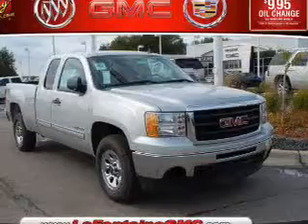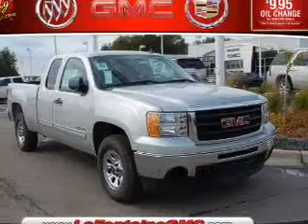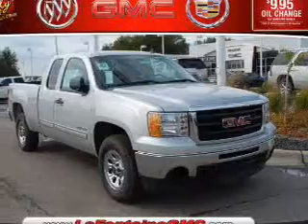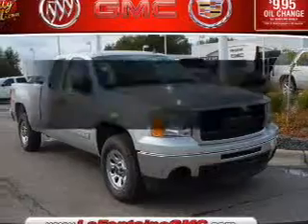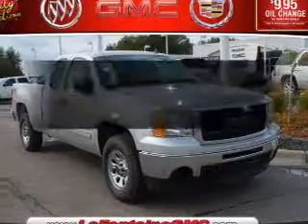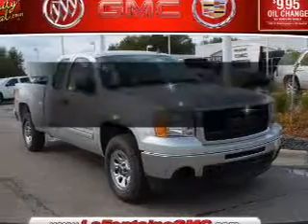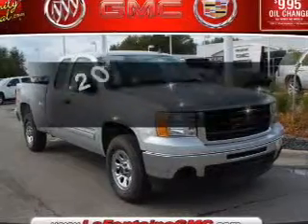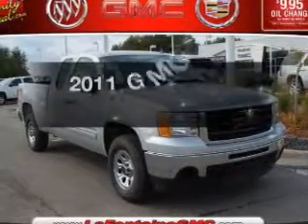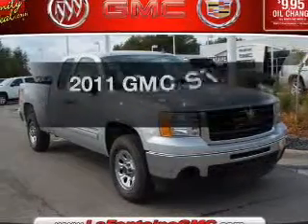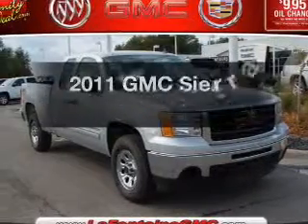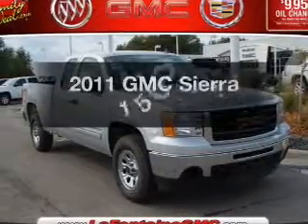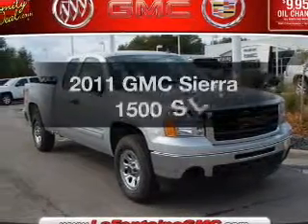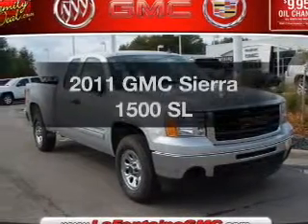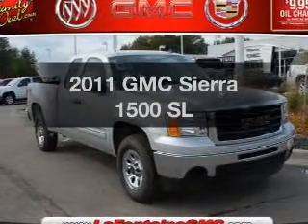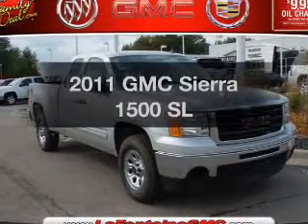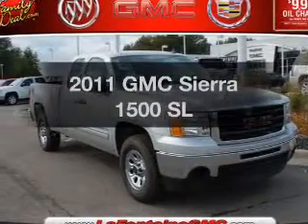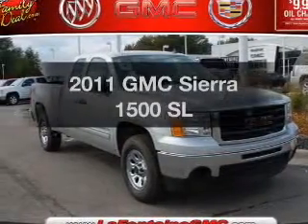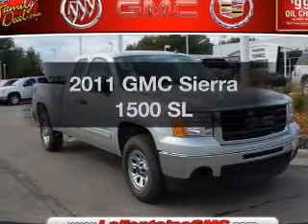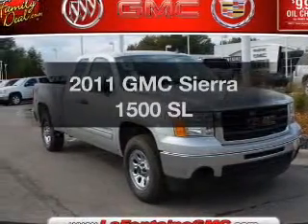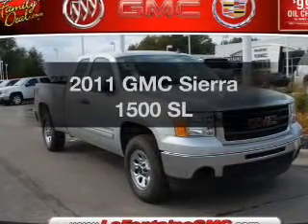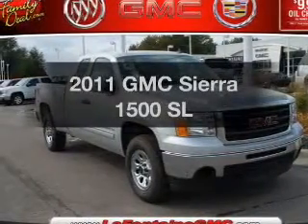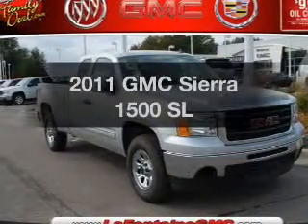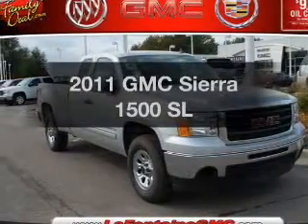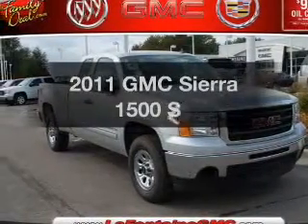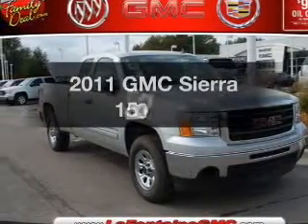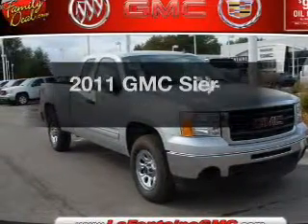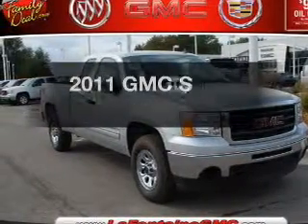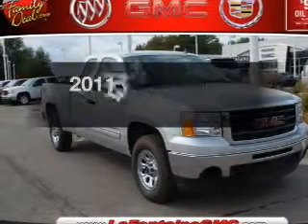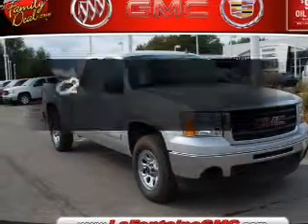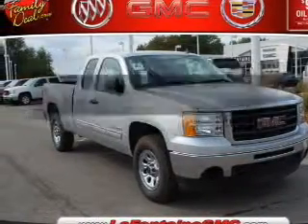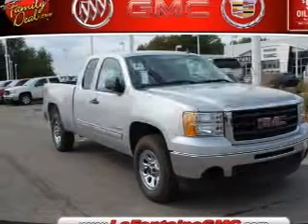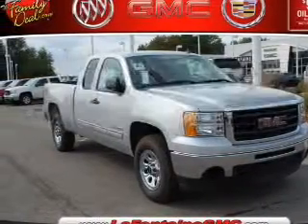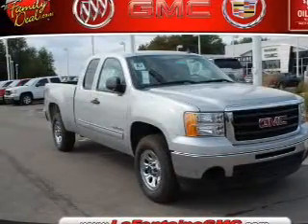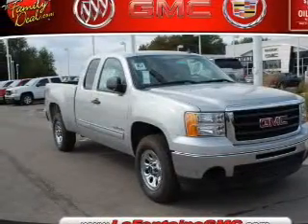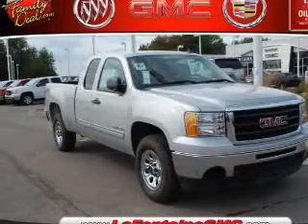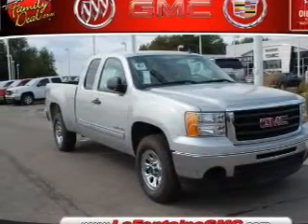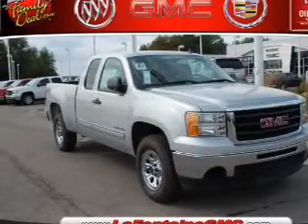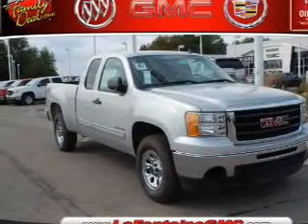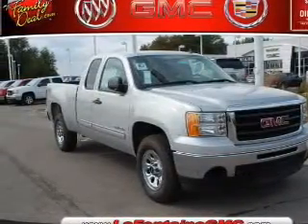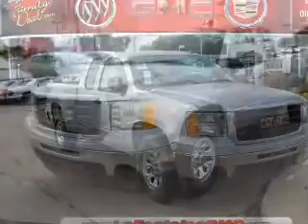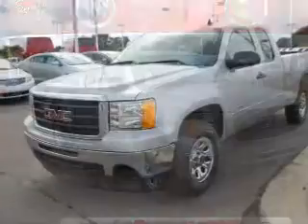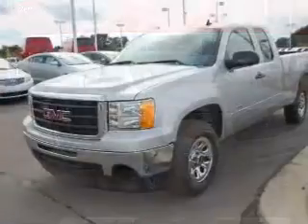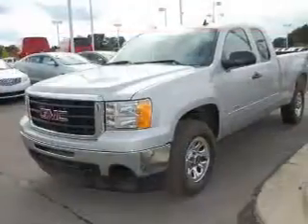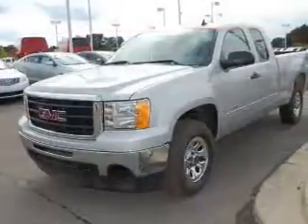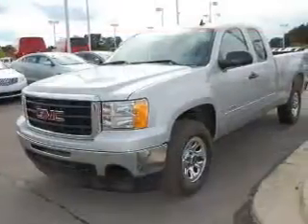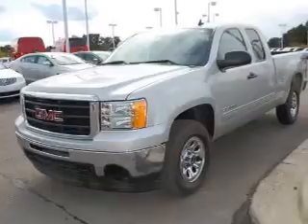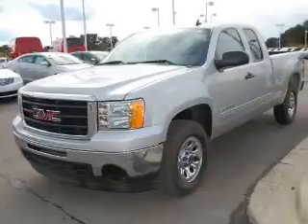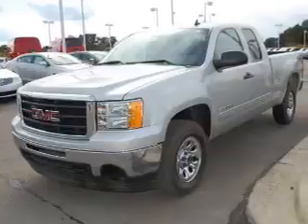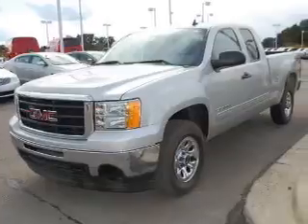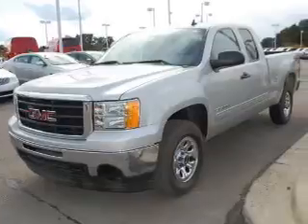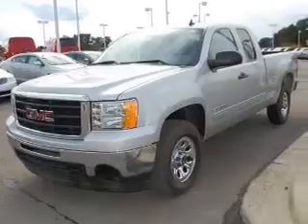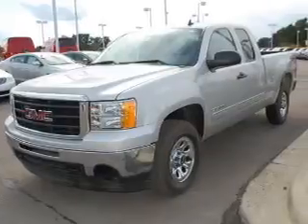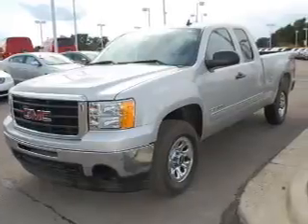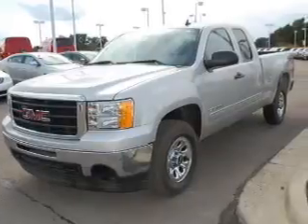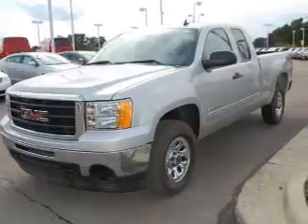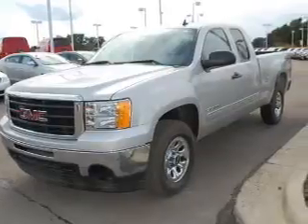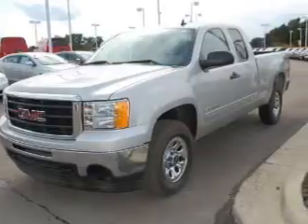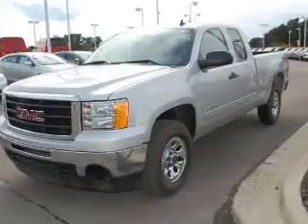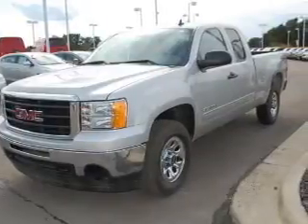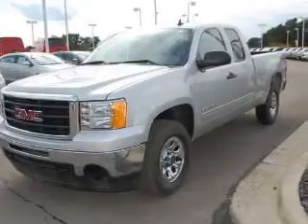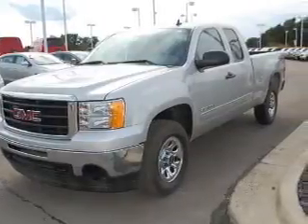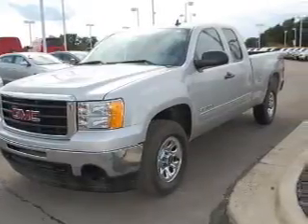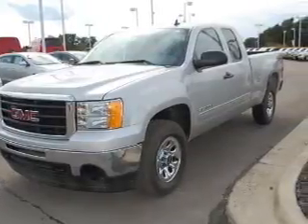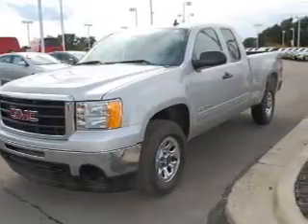Check out this 2011 GMC Sierra 1500. If you're looking for a first-rate auto, this one could be yours today.